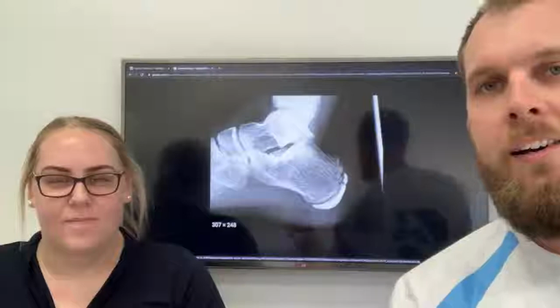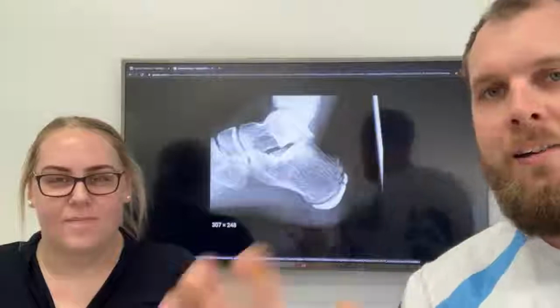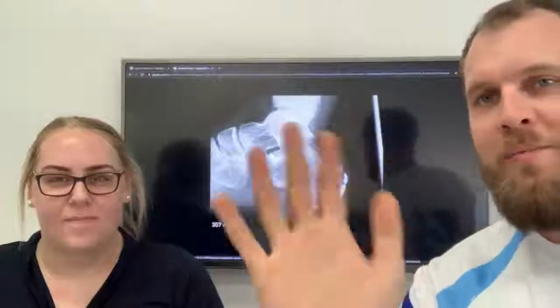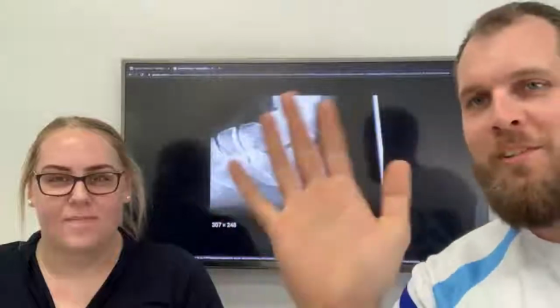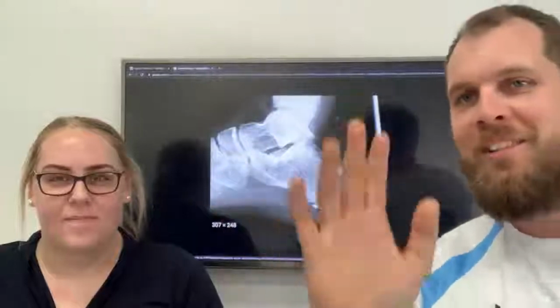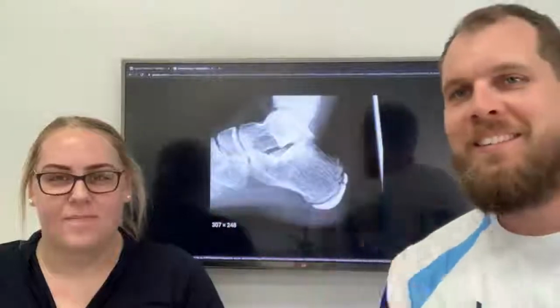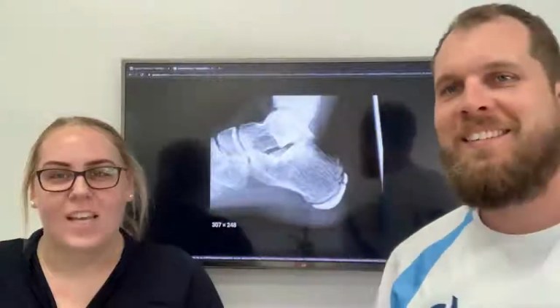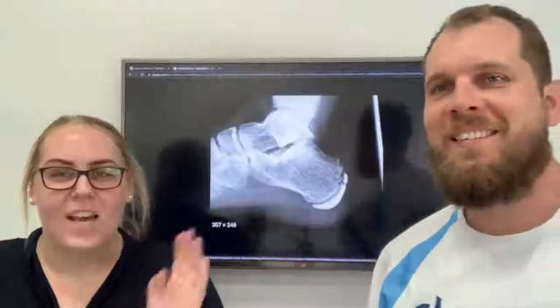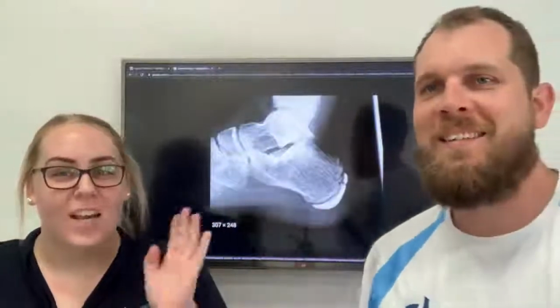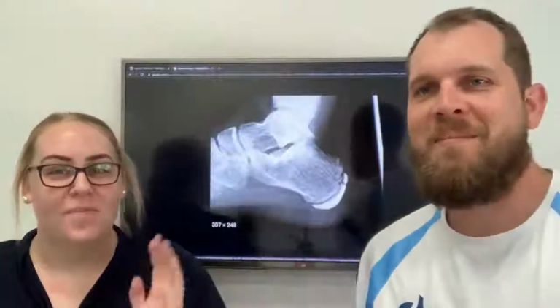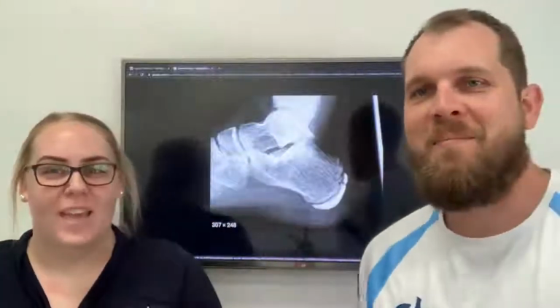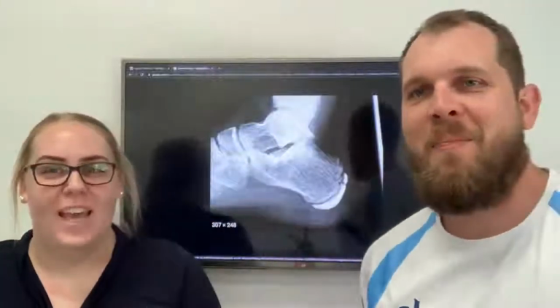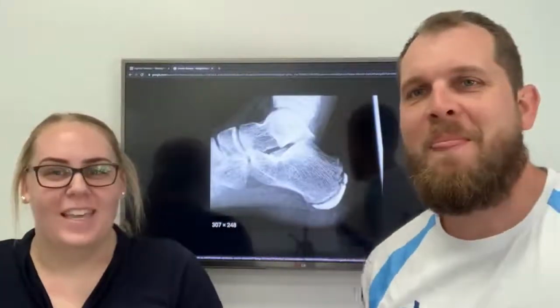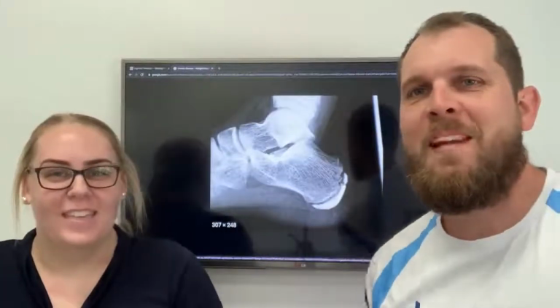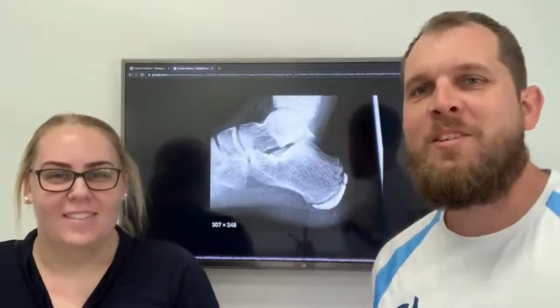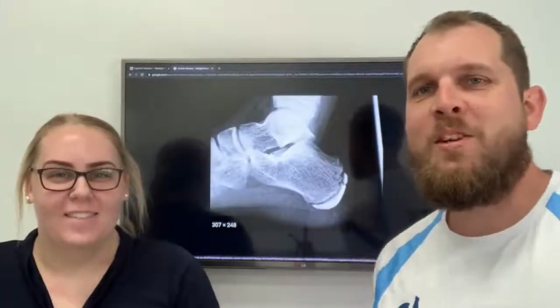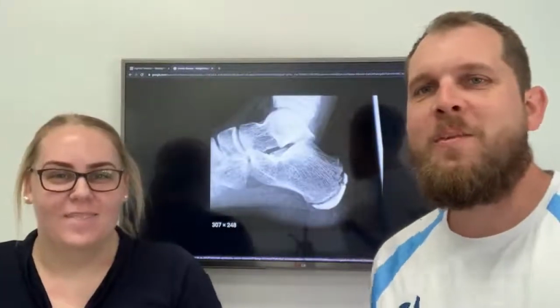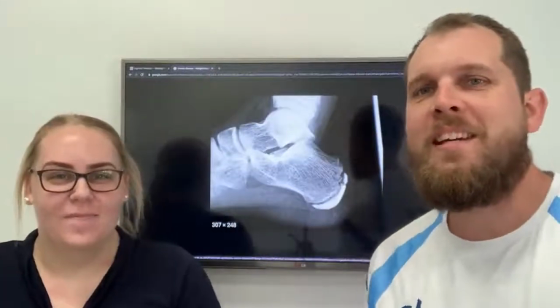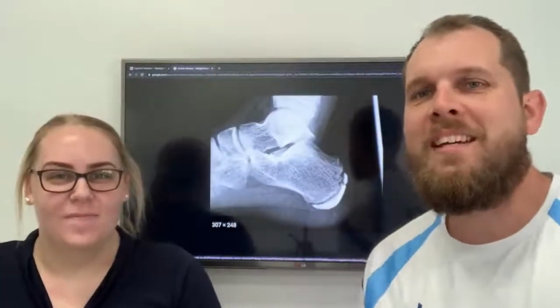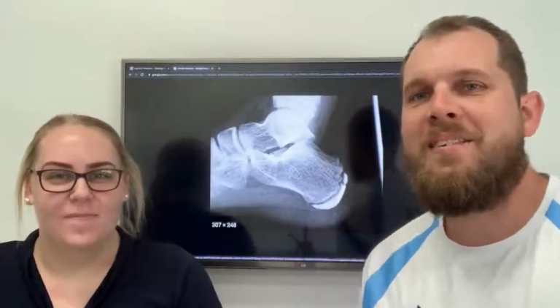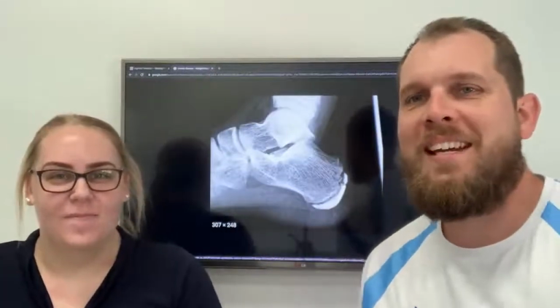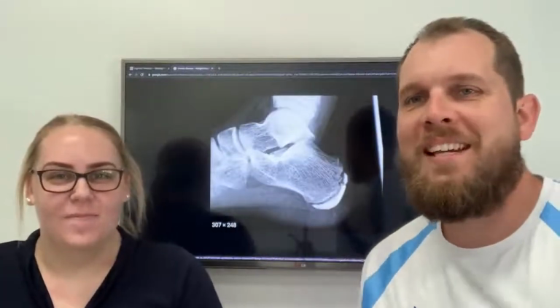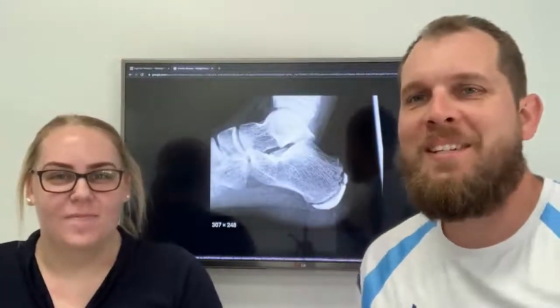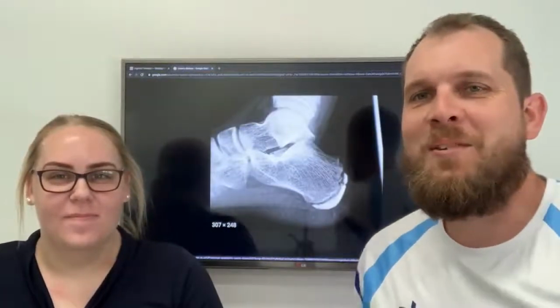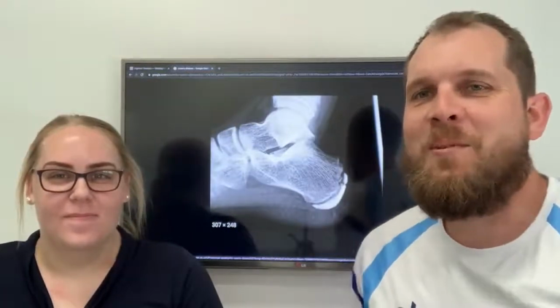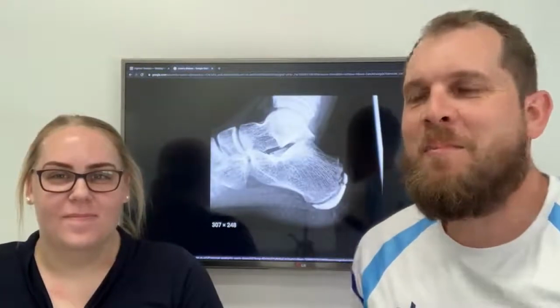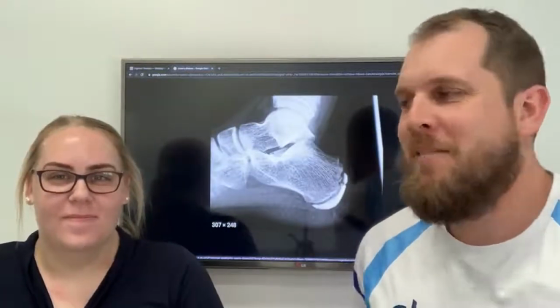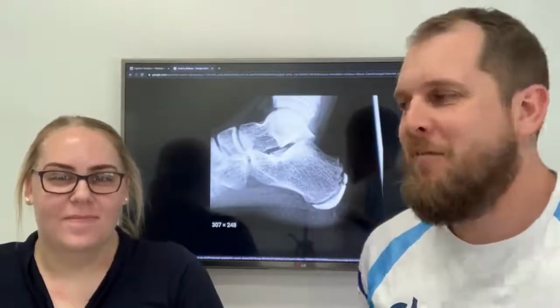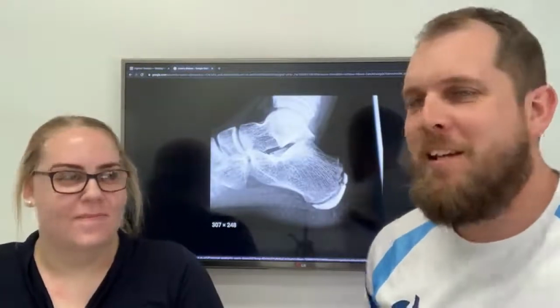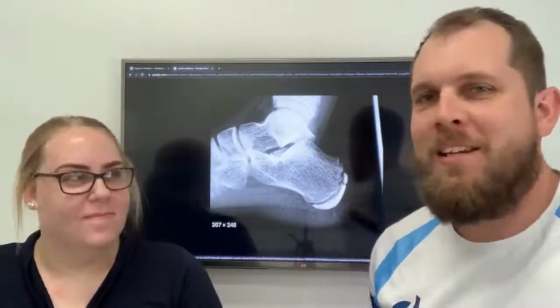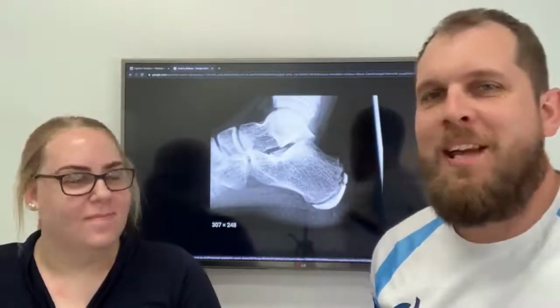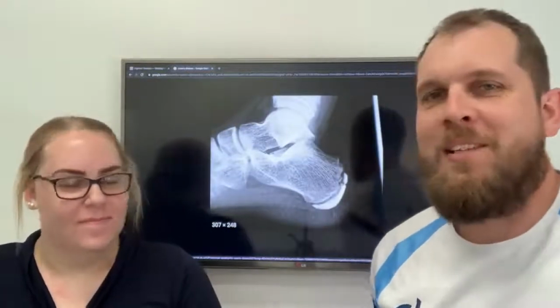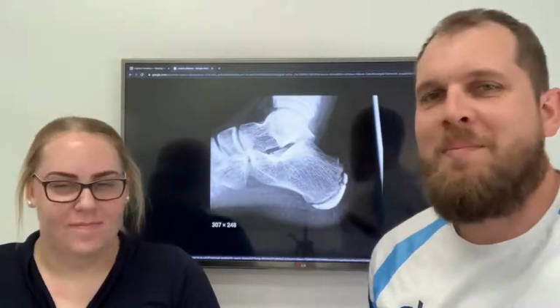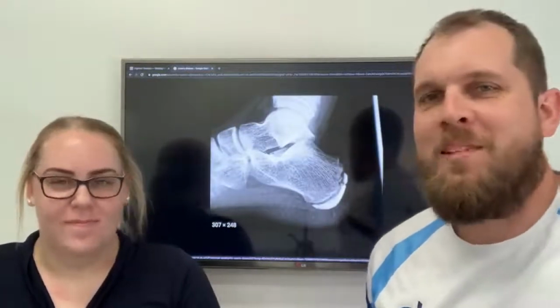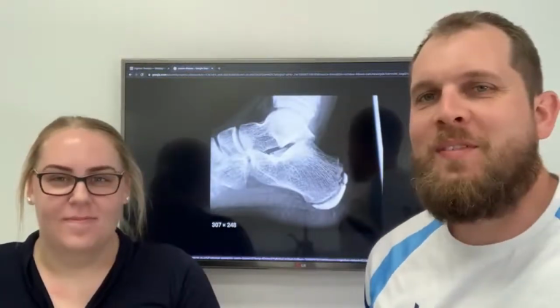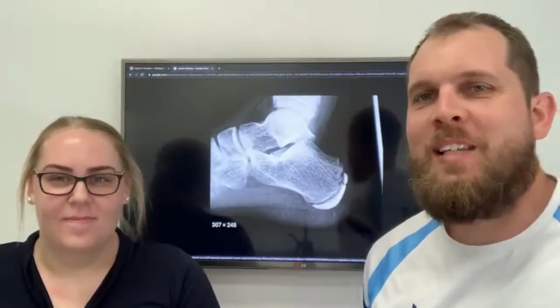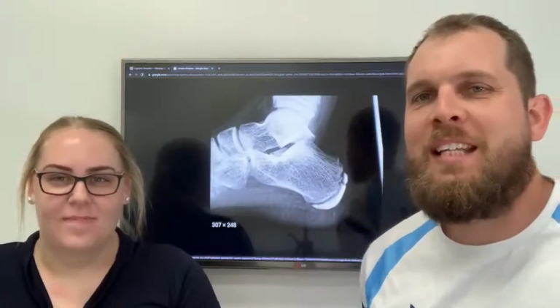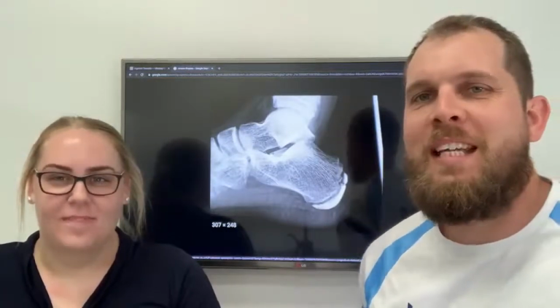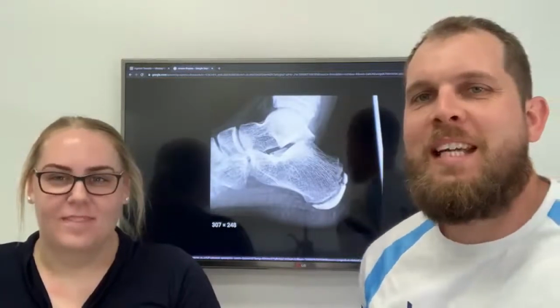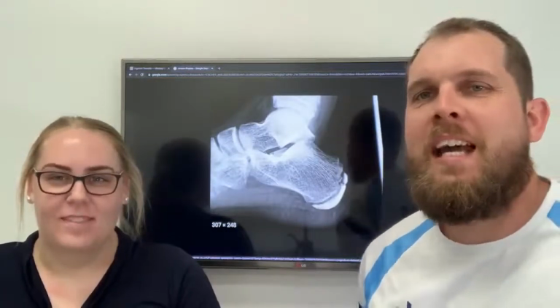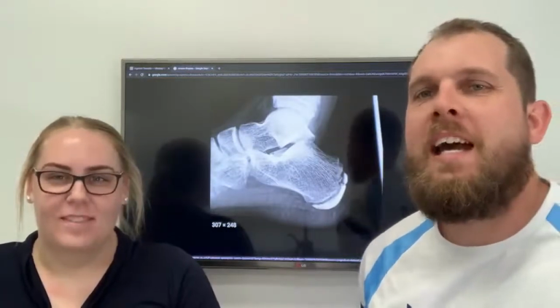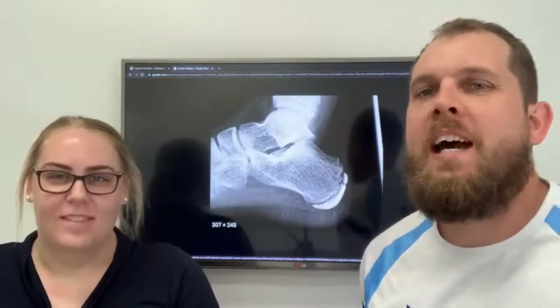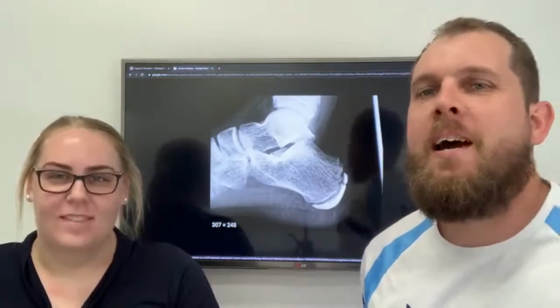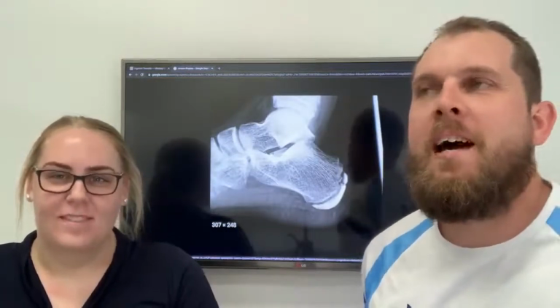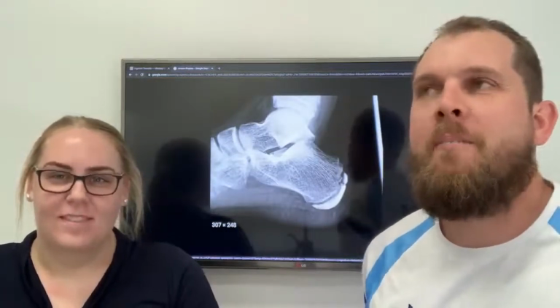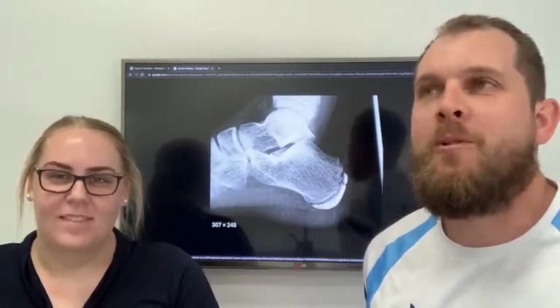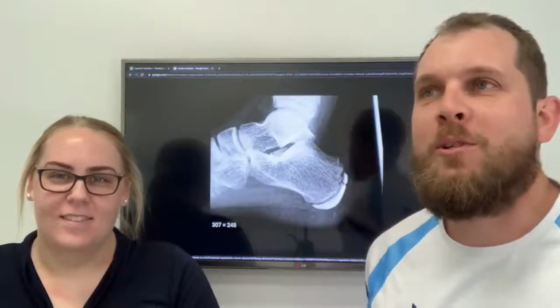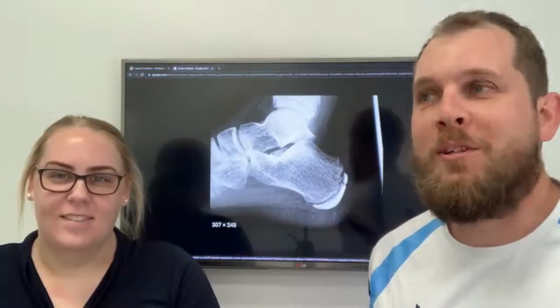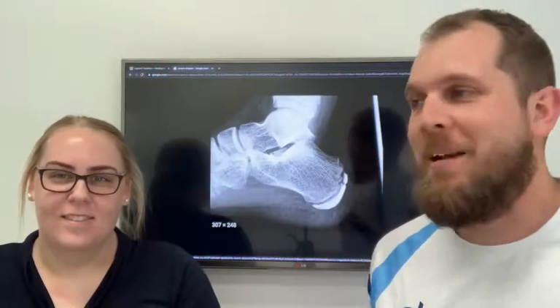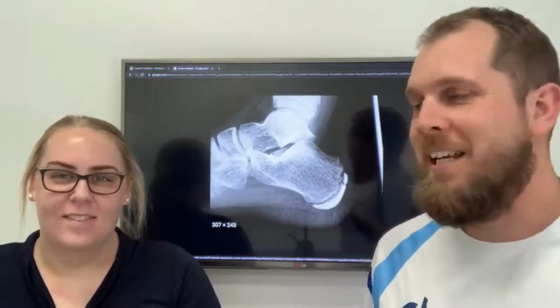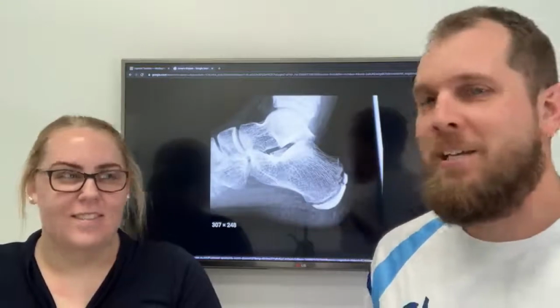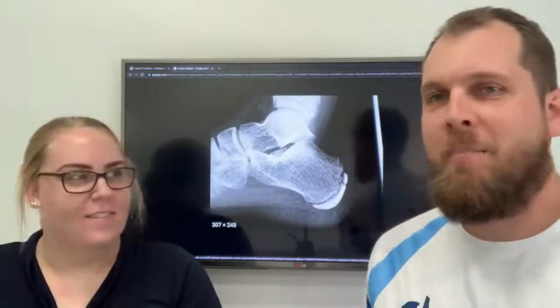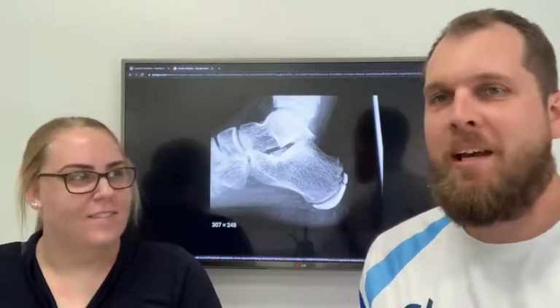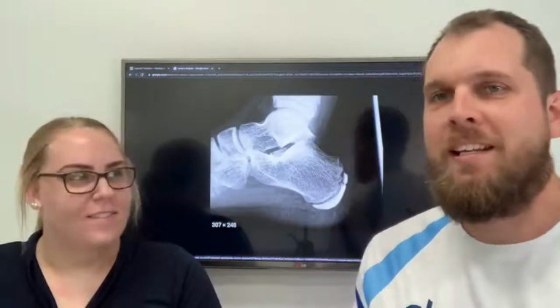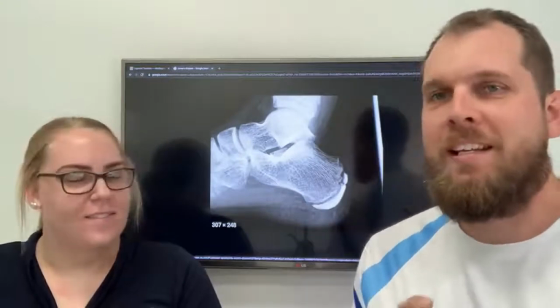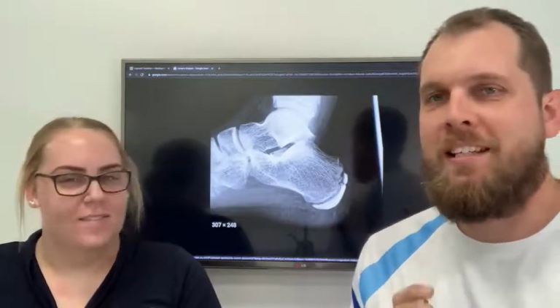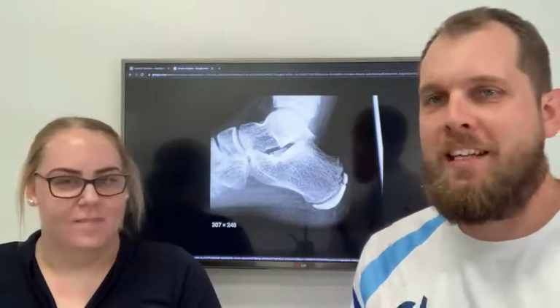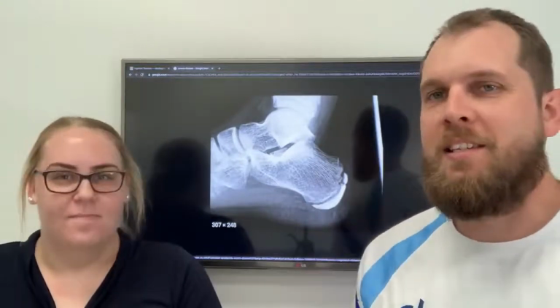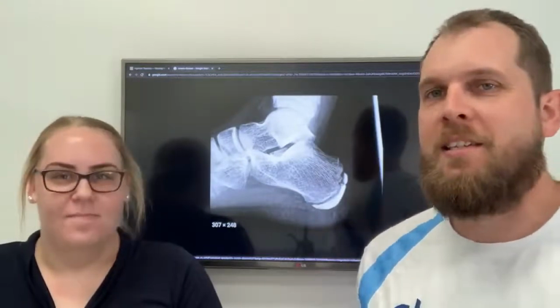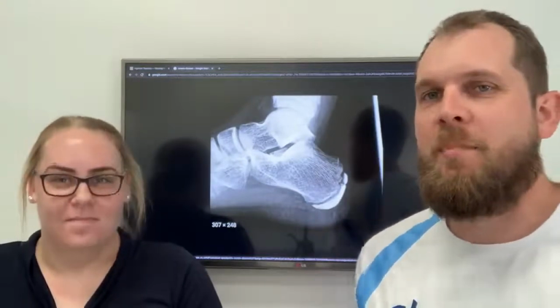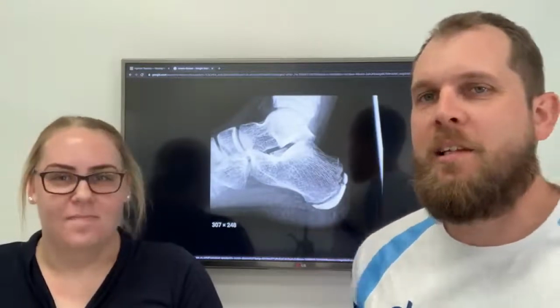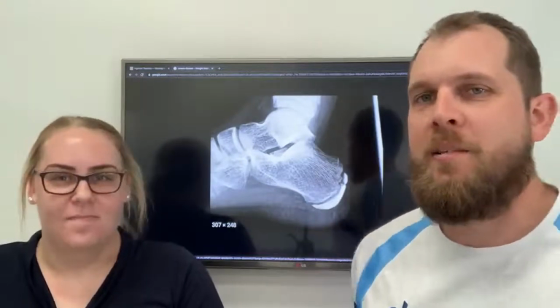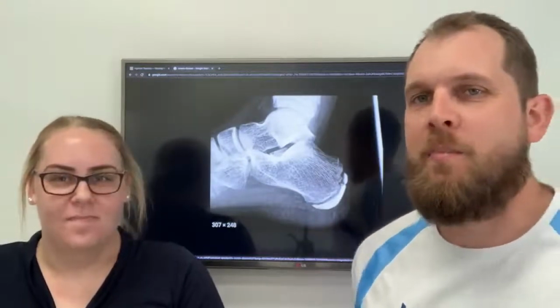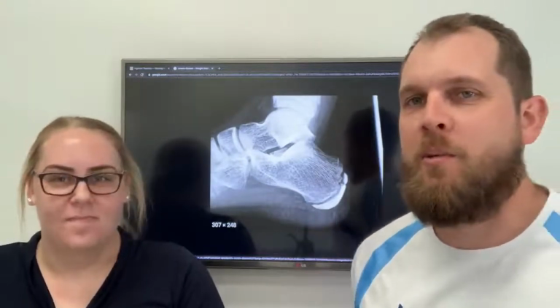Hi, I'm Phil. Hi, I'm Kate. So we're here again to talk about feet and specifically we're talking about heel pain in kids that play sport.